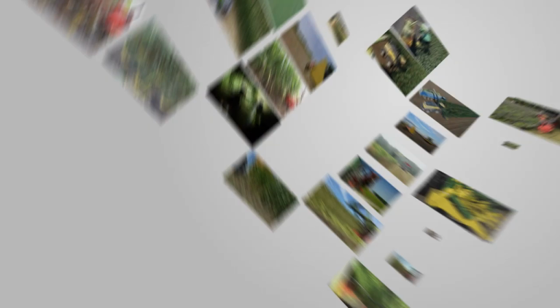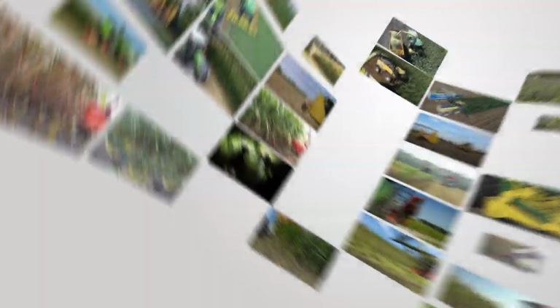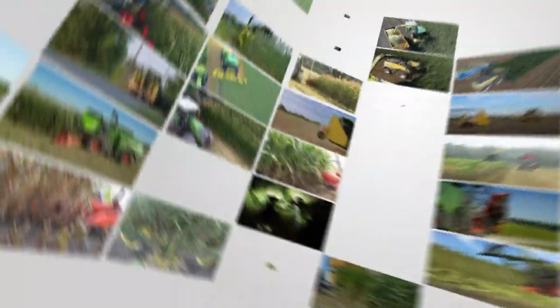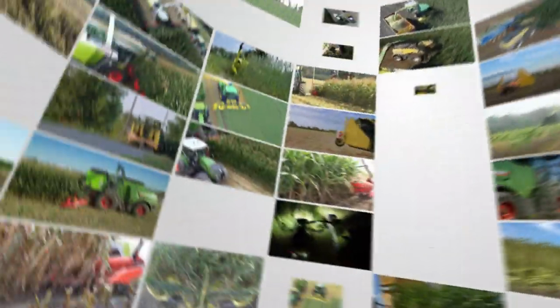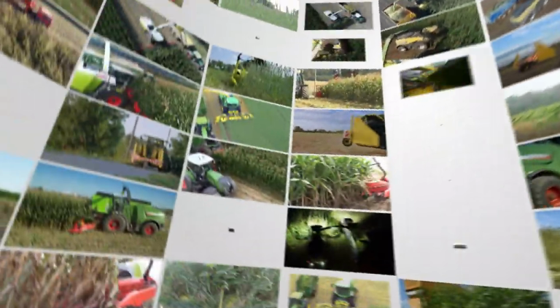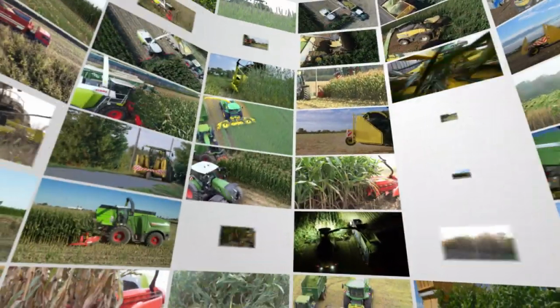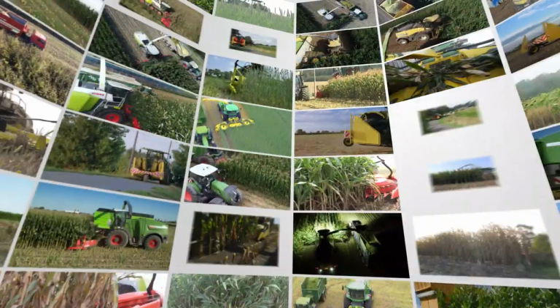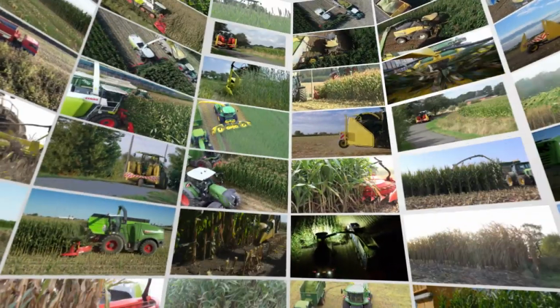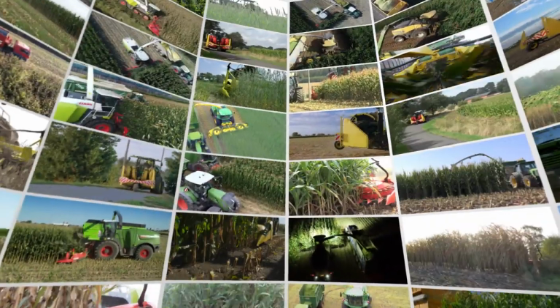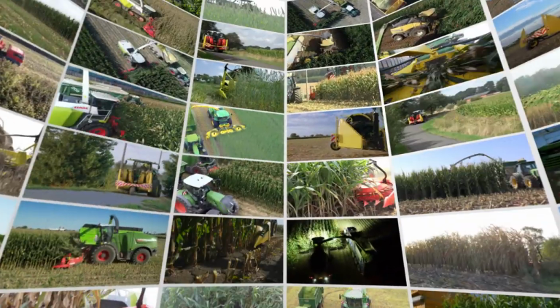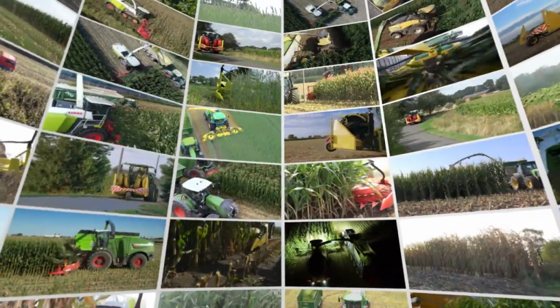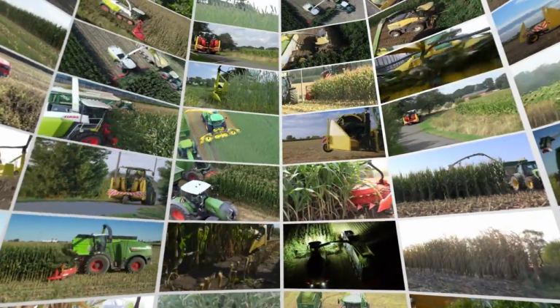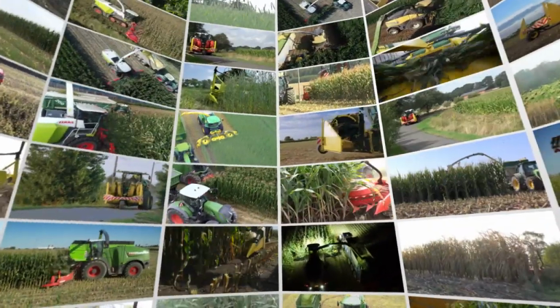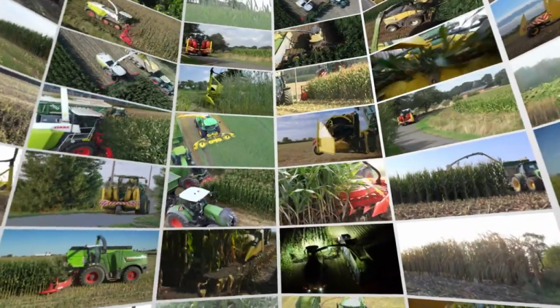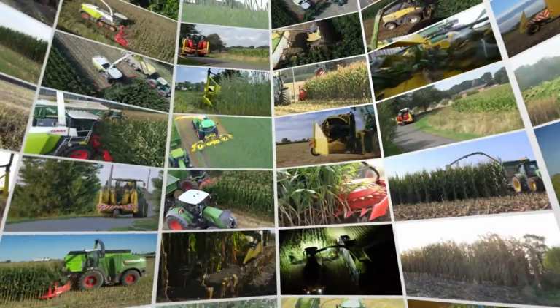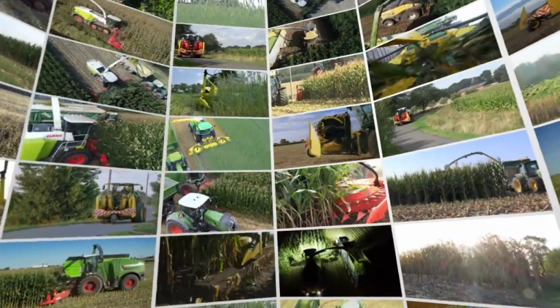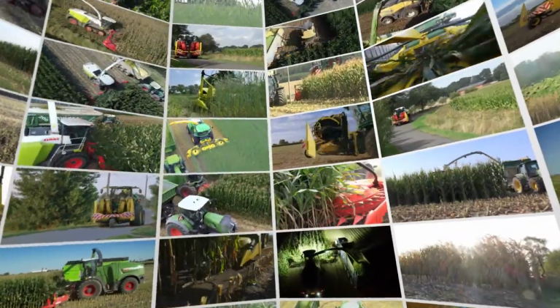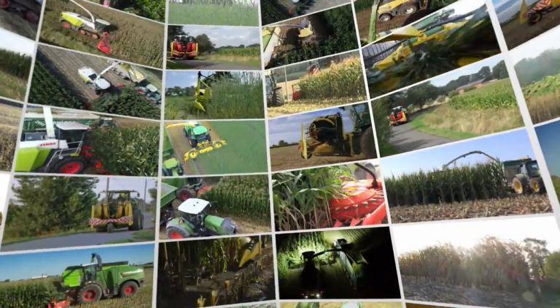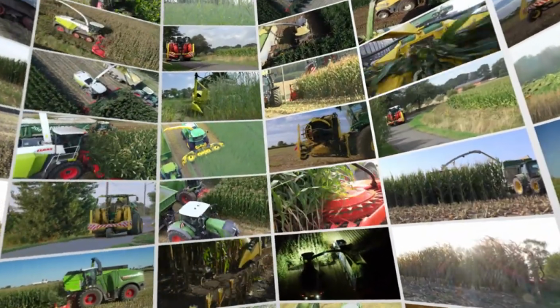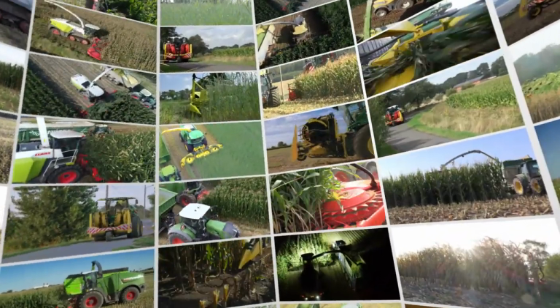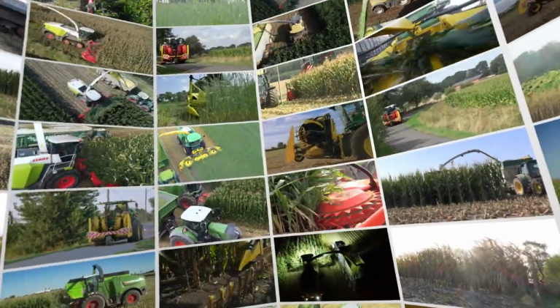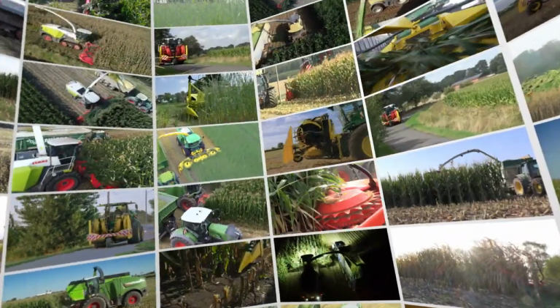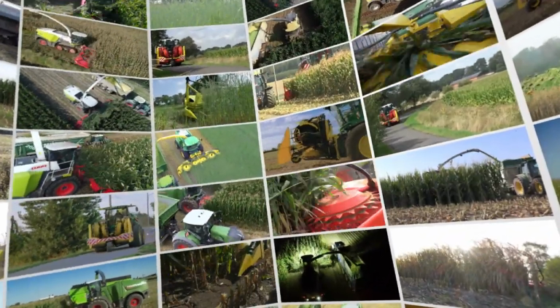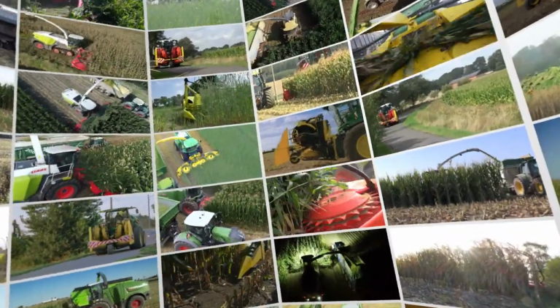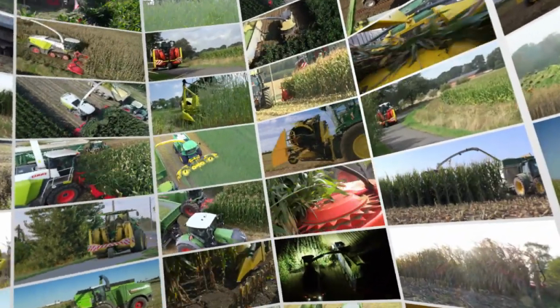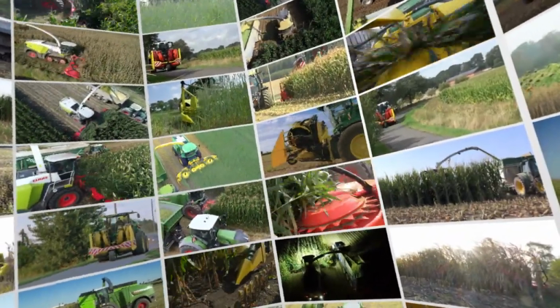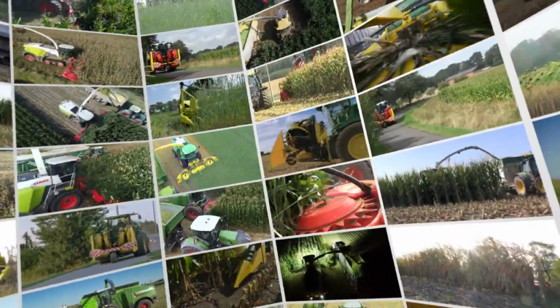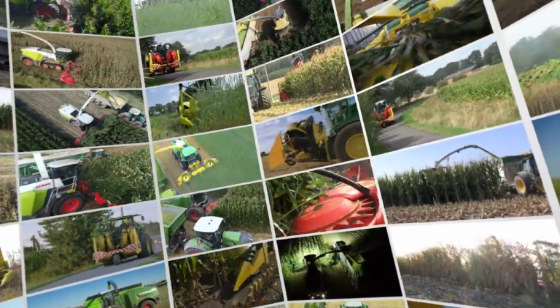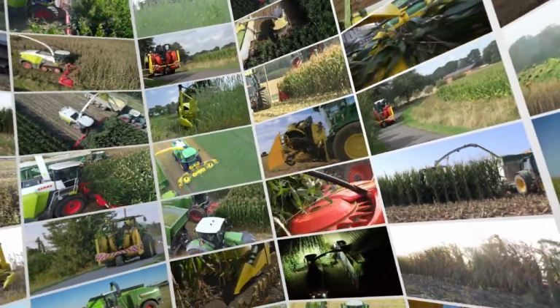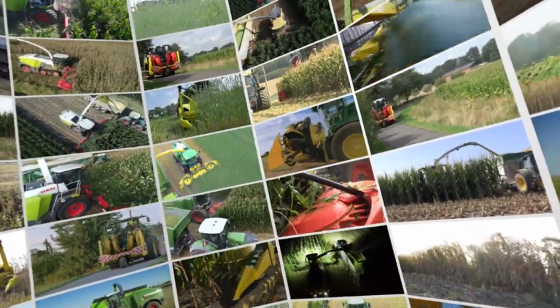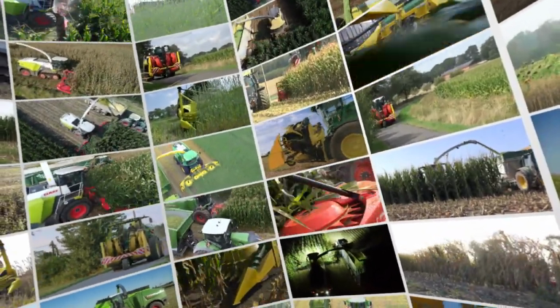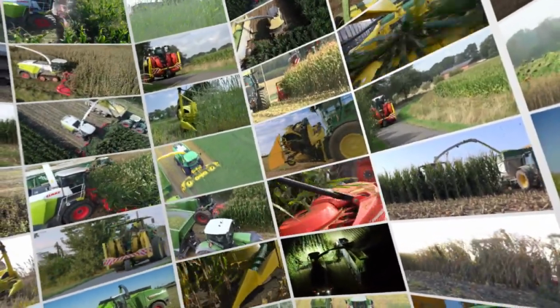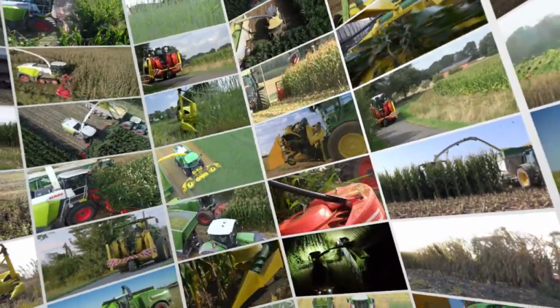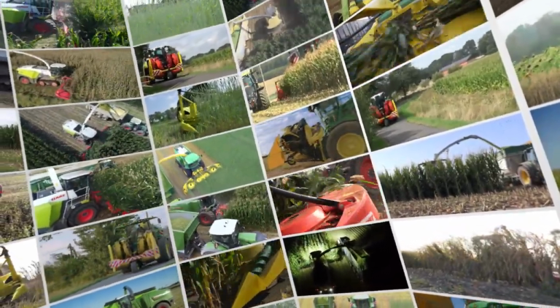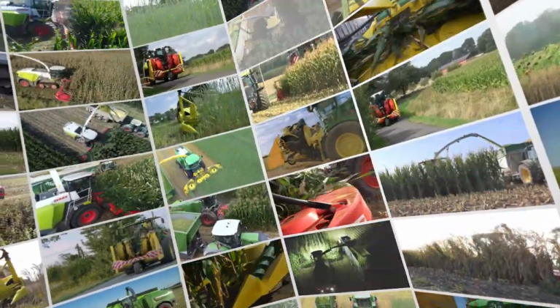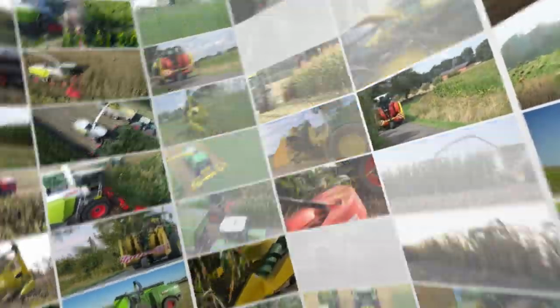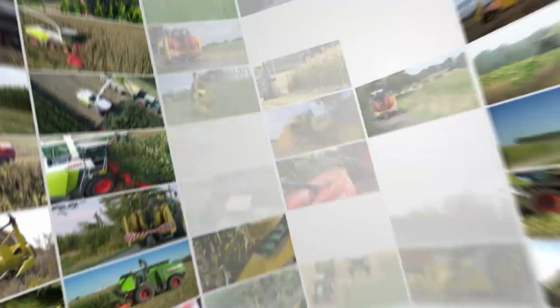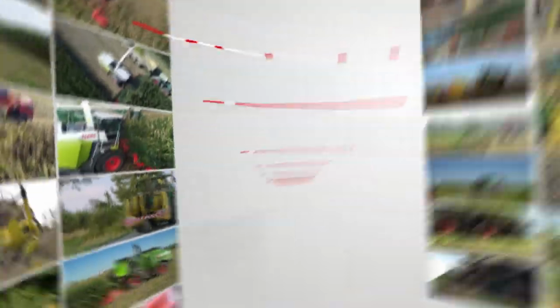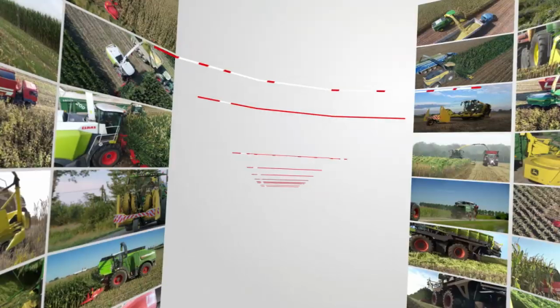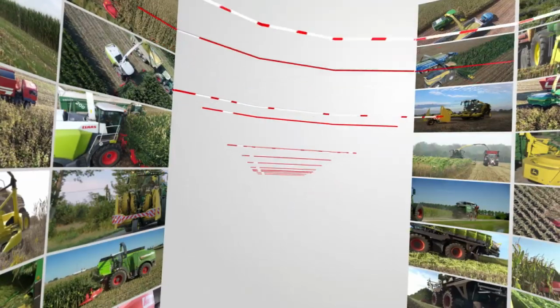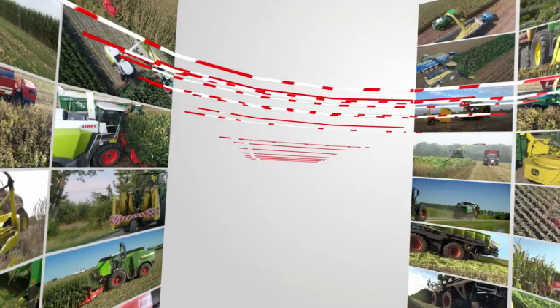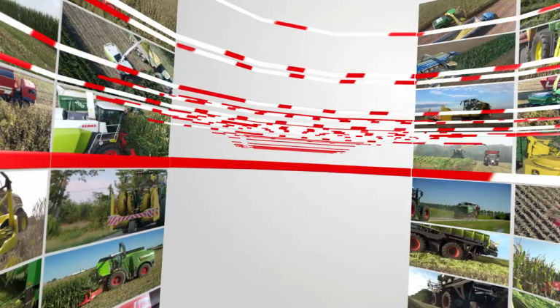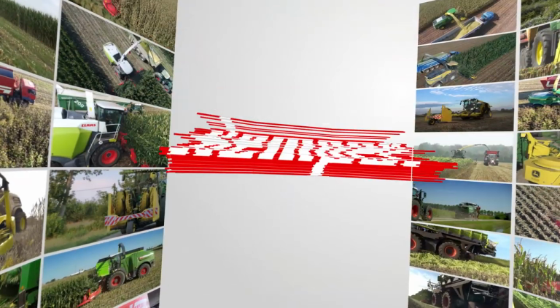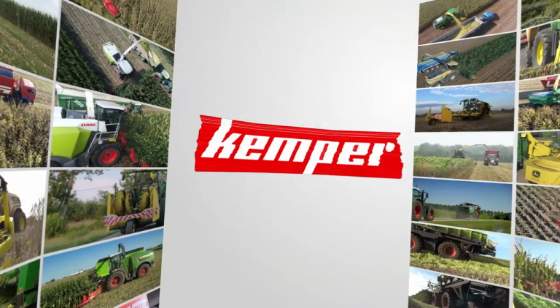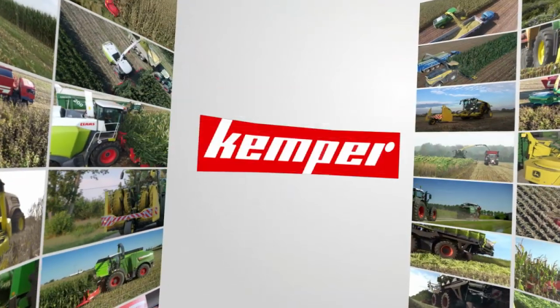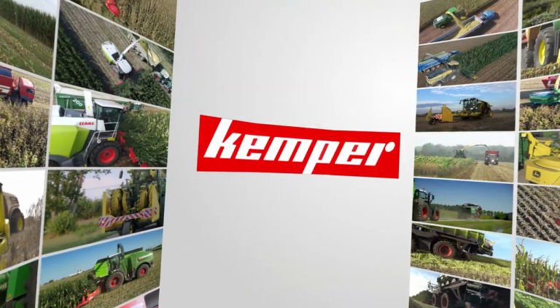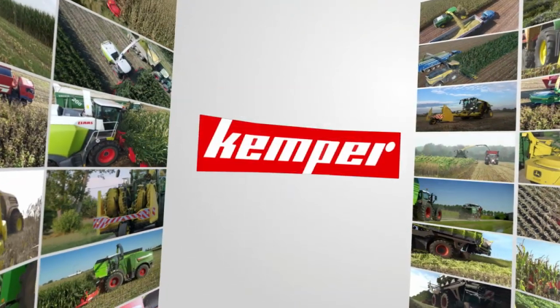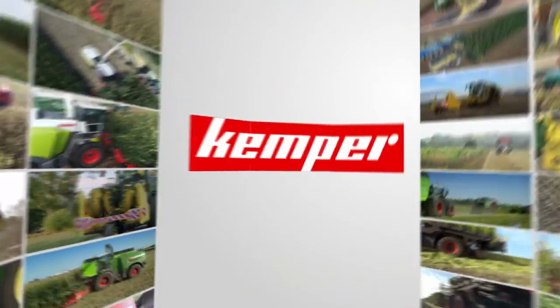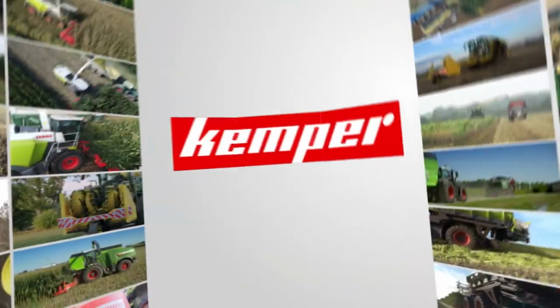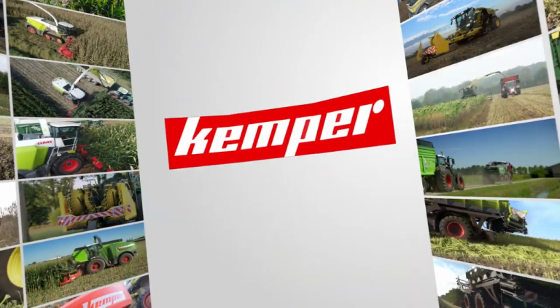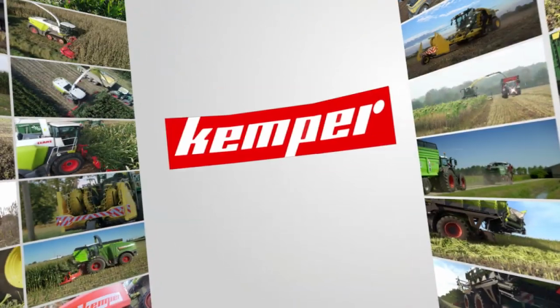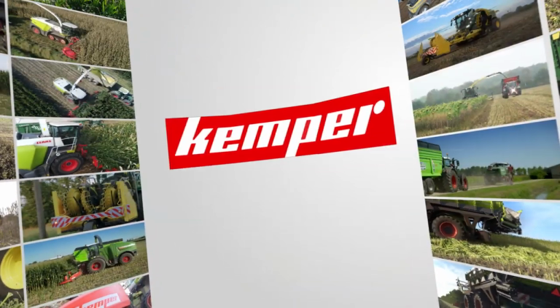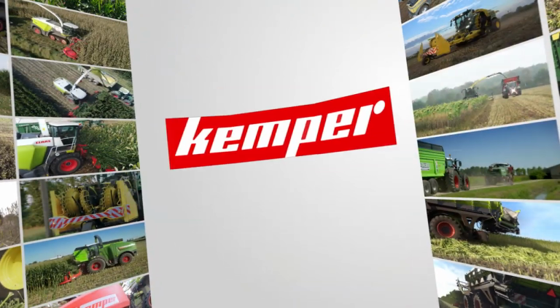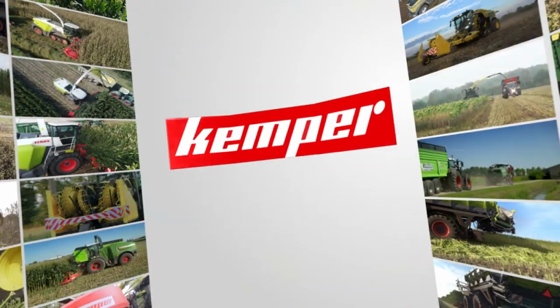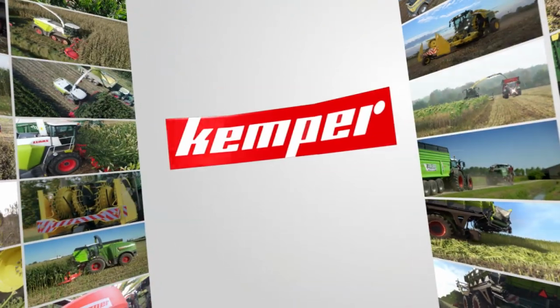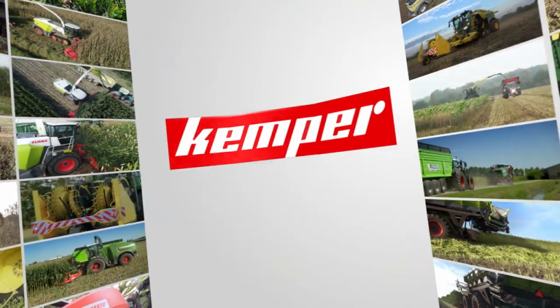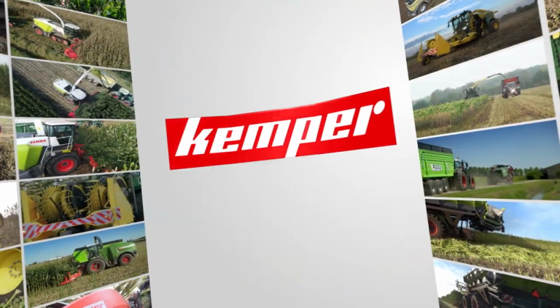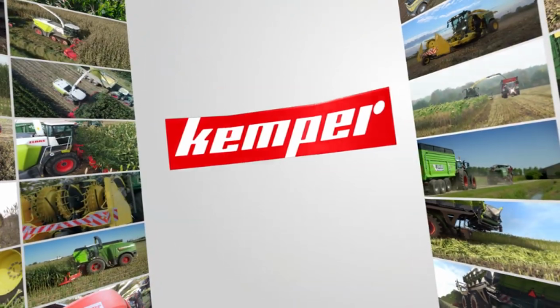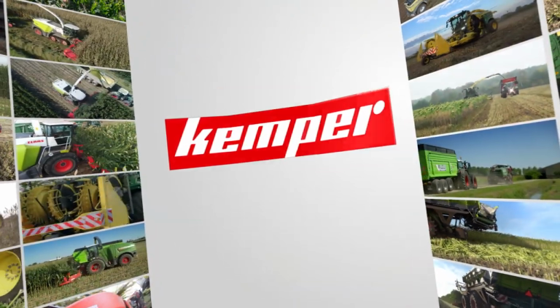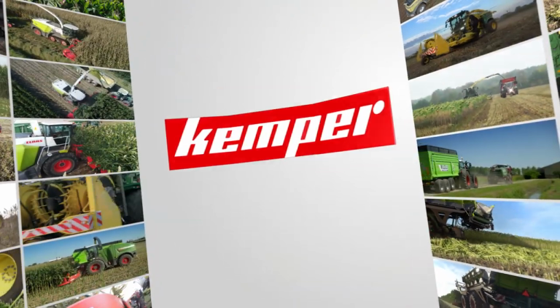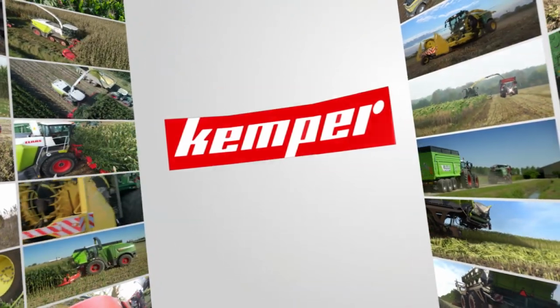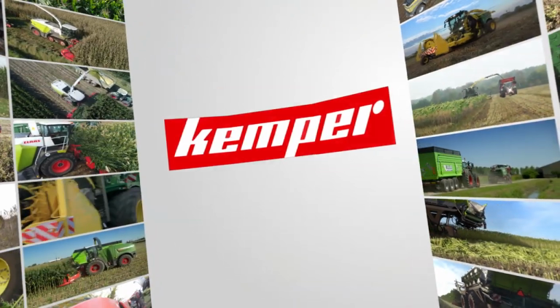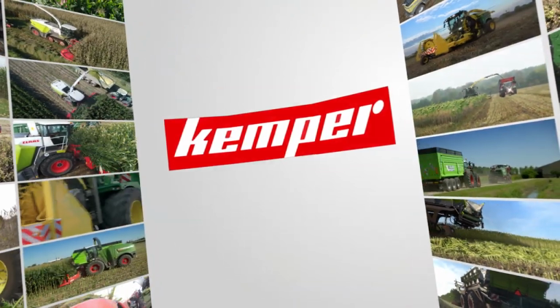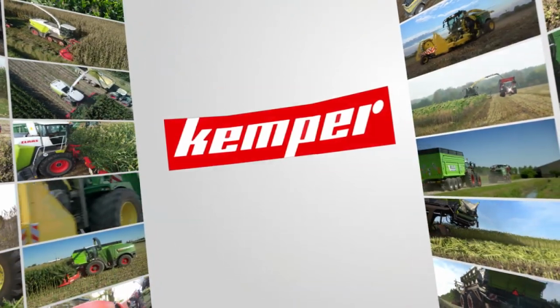Kemper, one of the leading European manufacturers of agricultural harvester attachments, presents the 400 series.